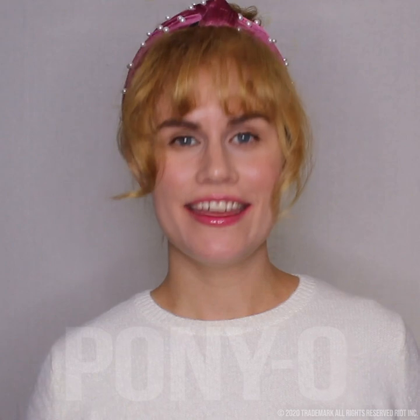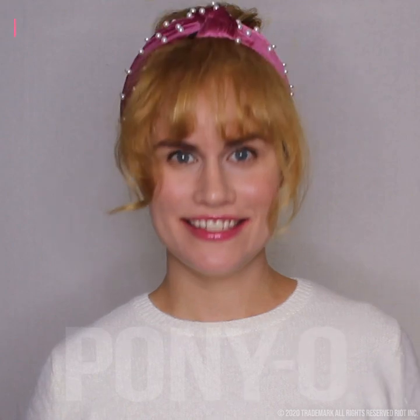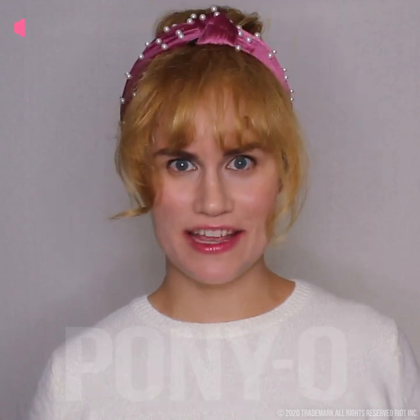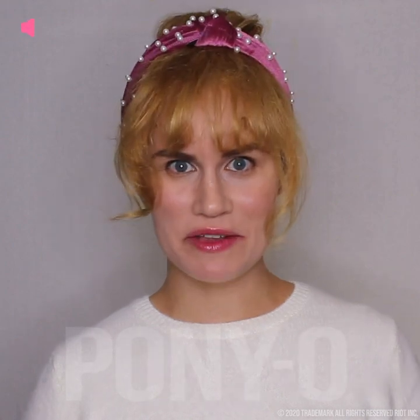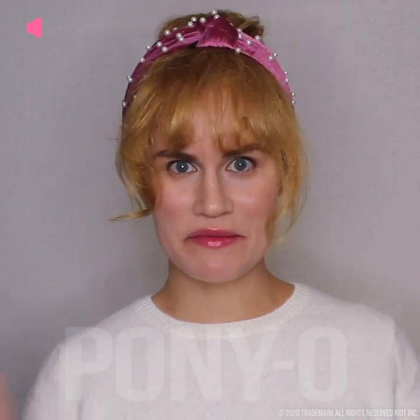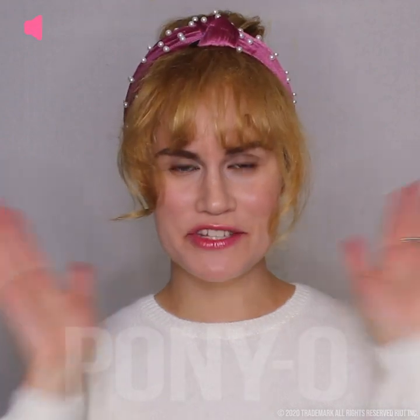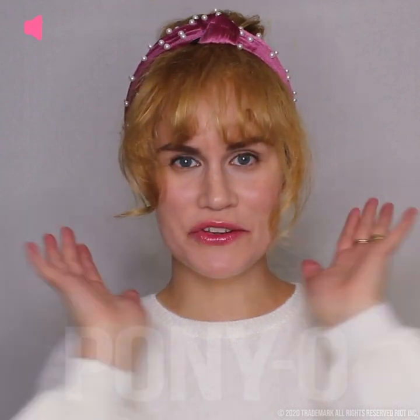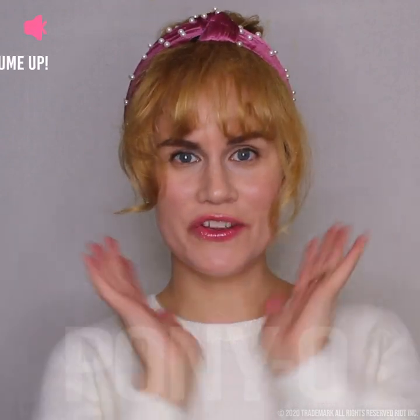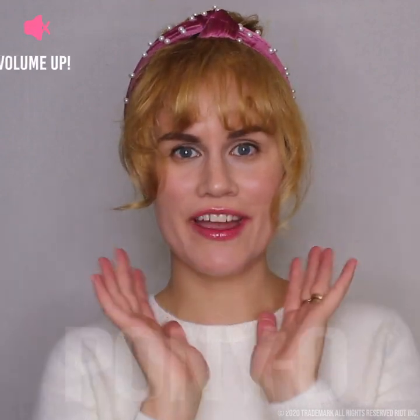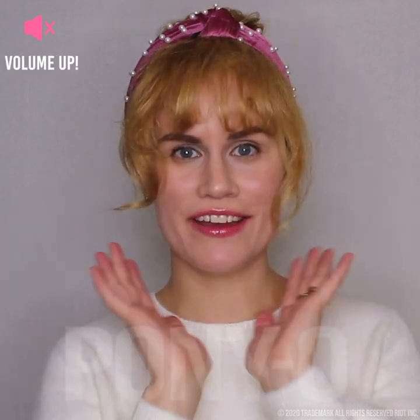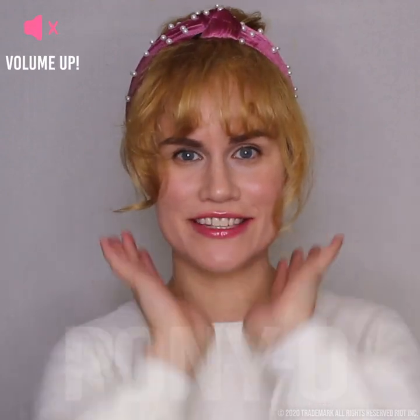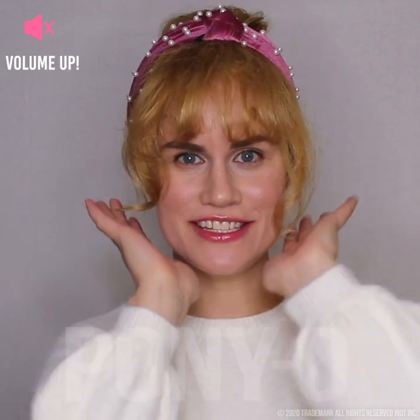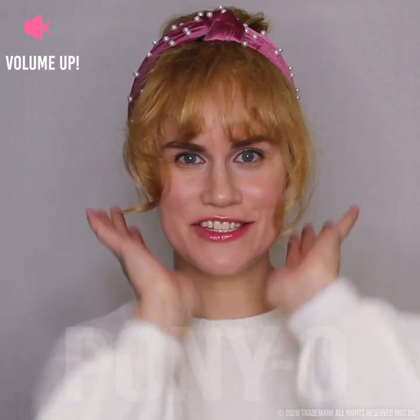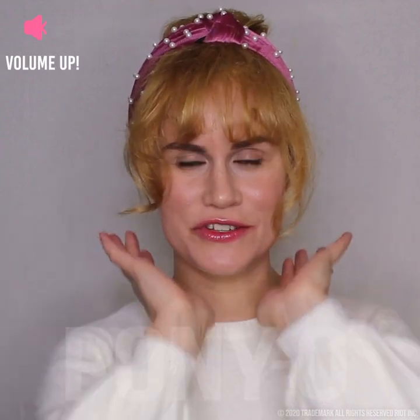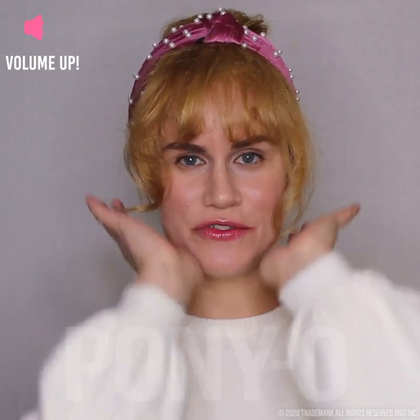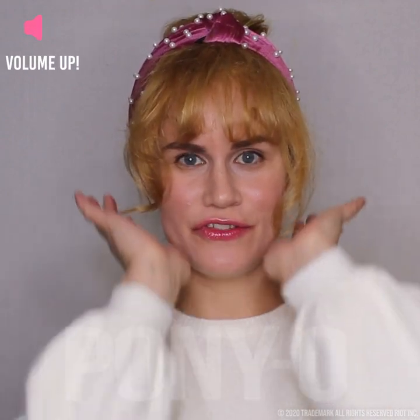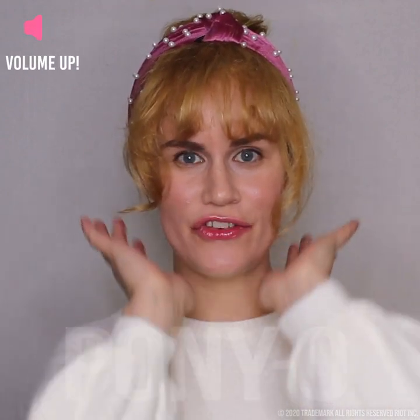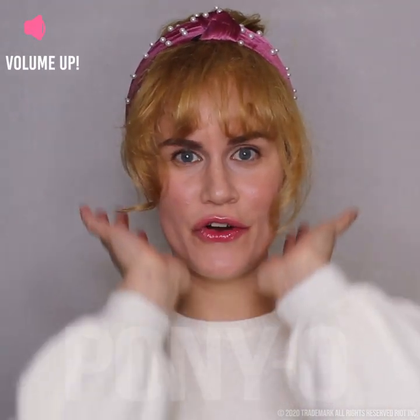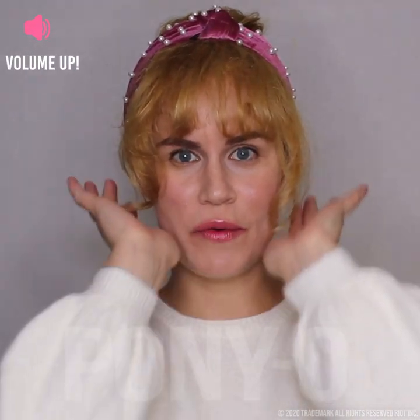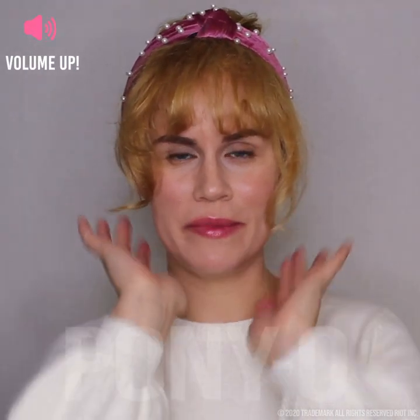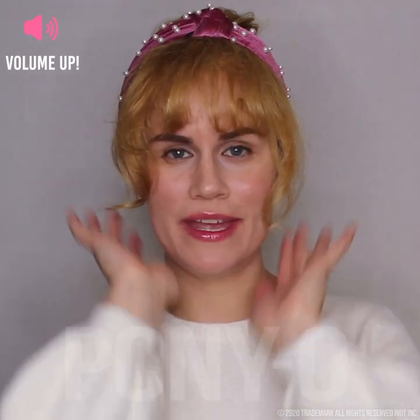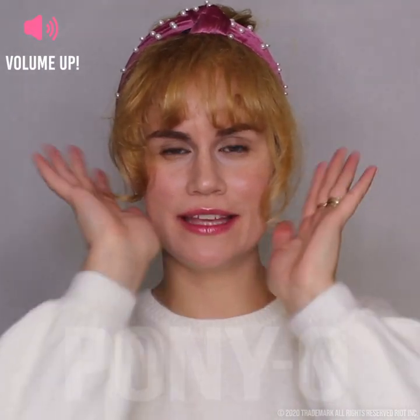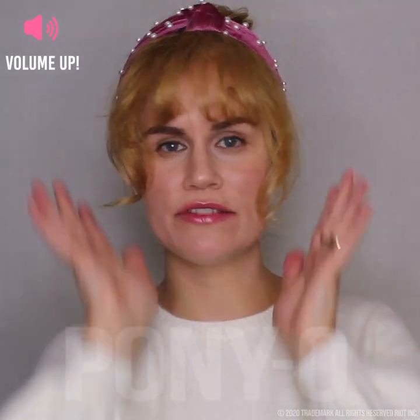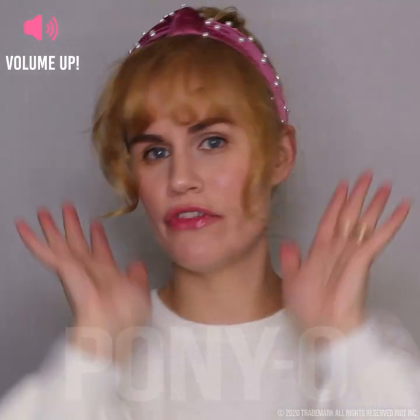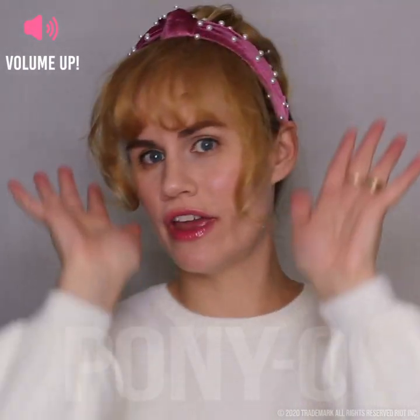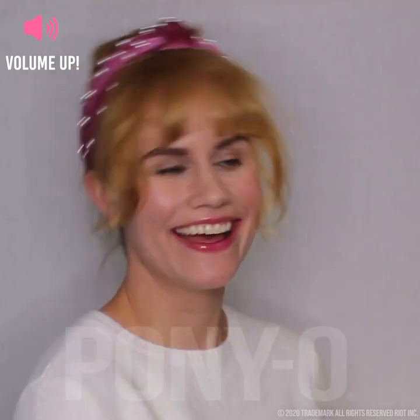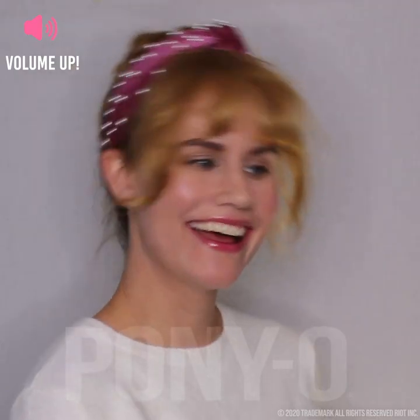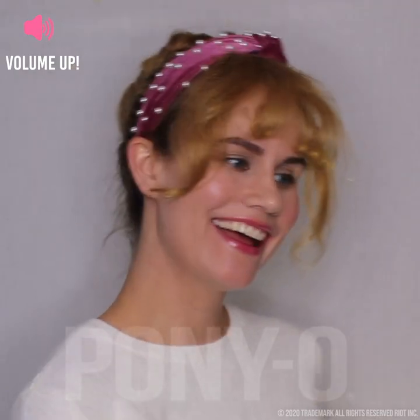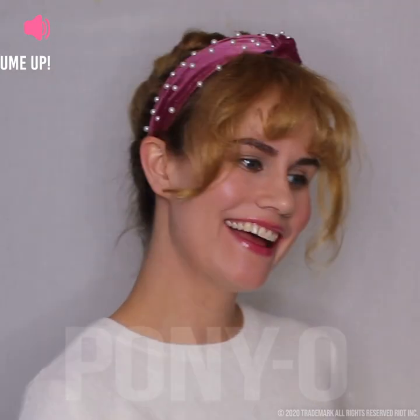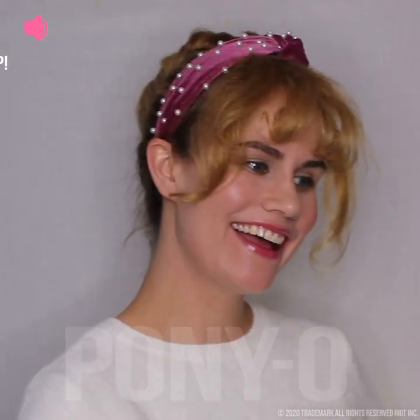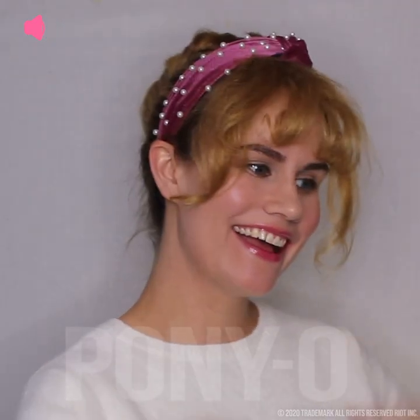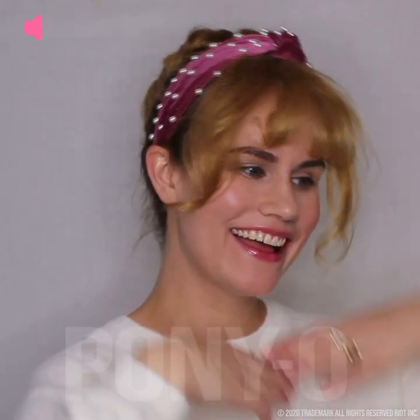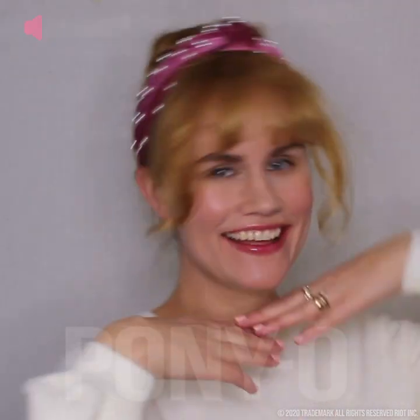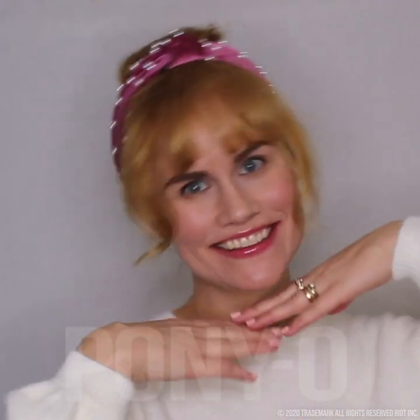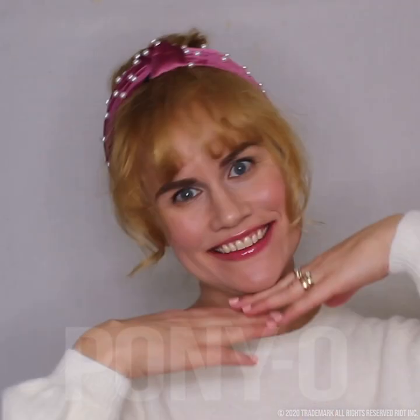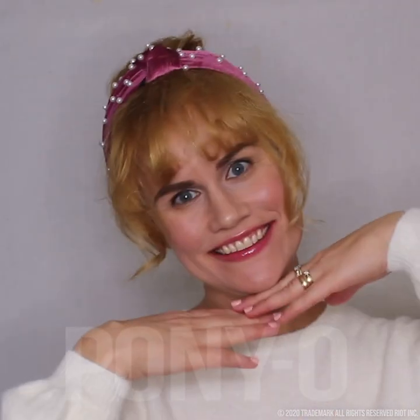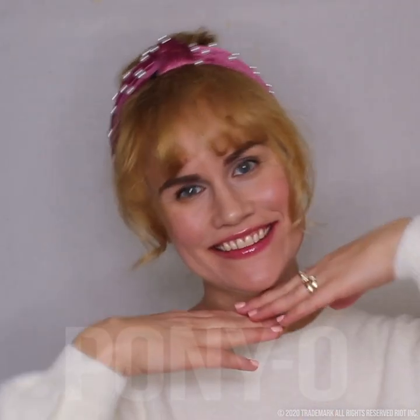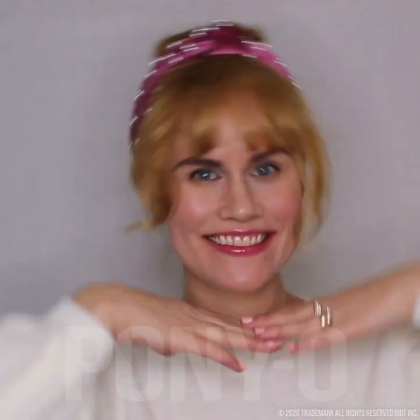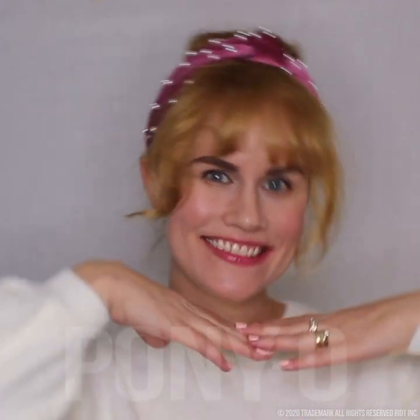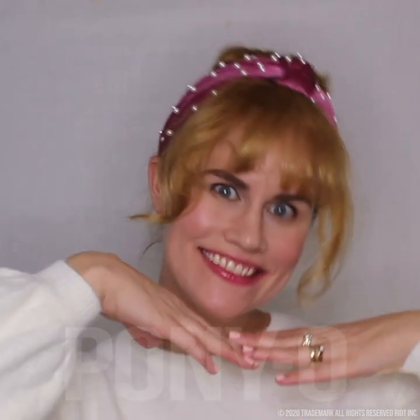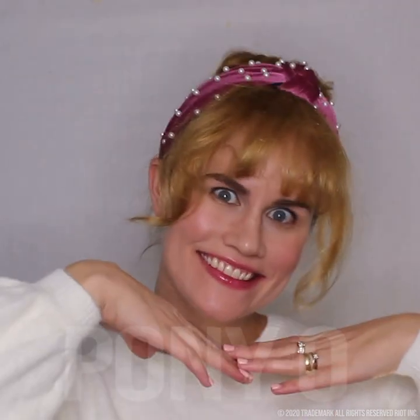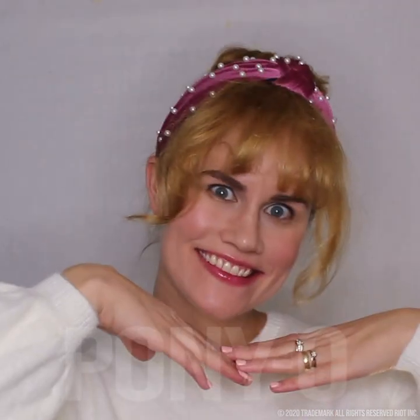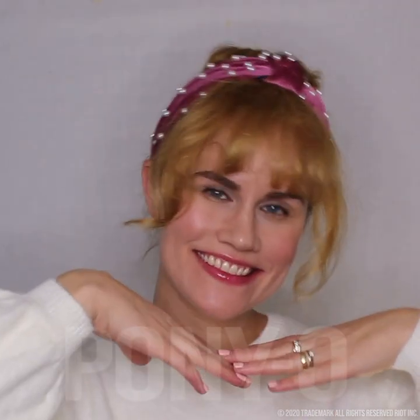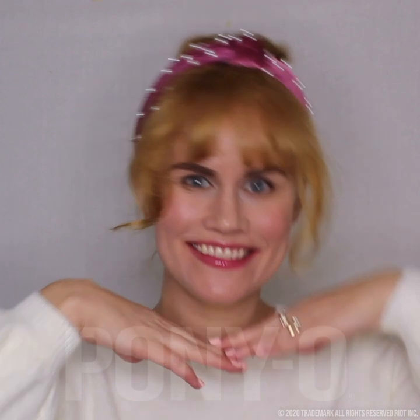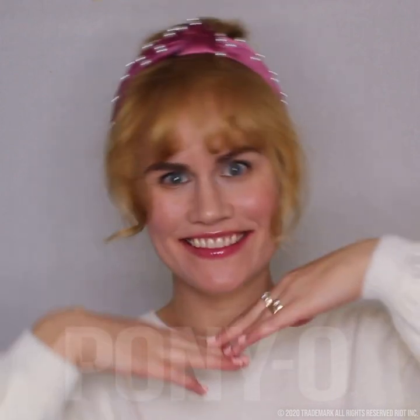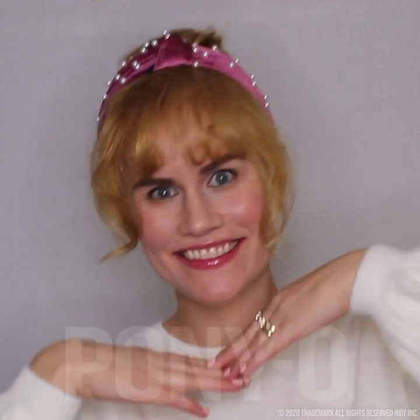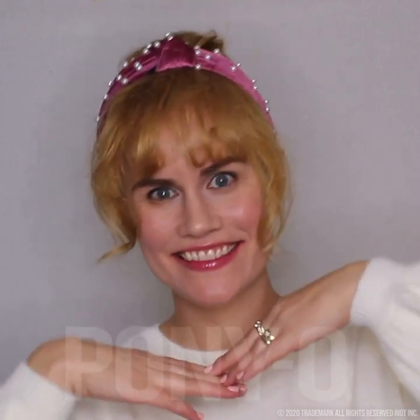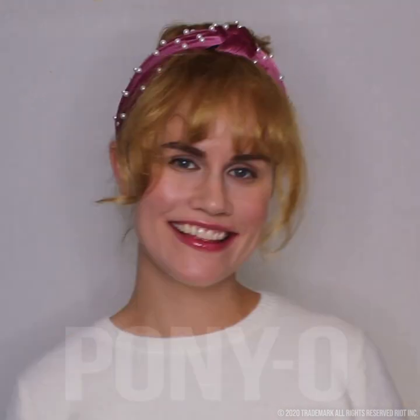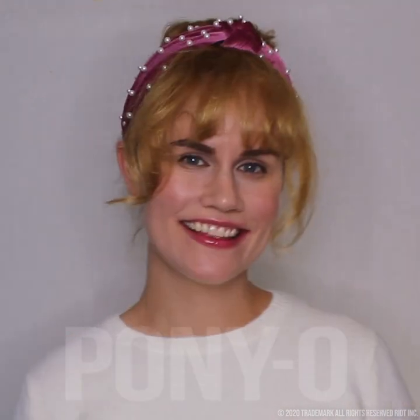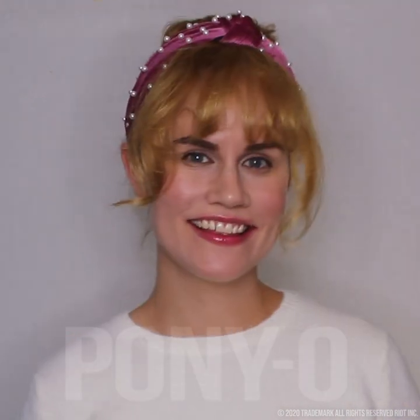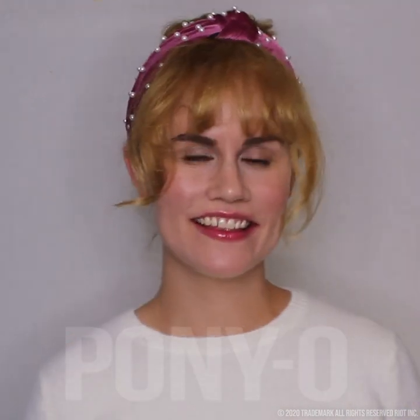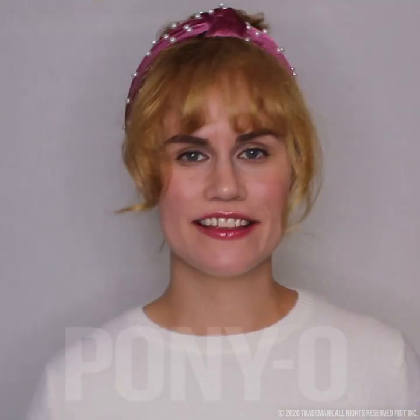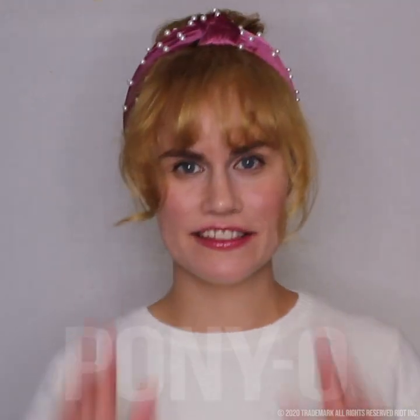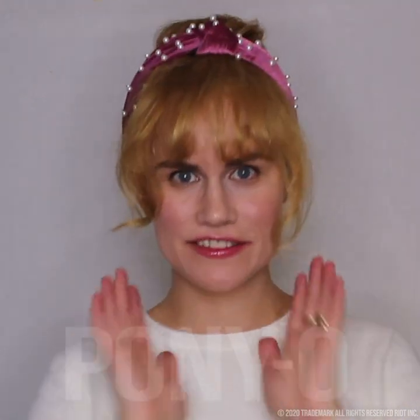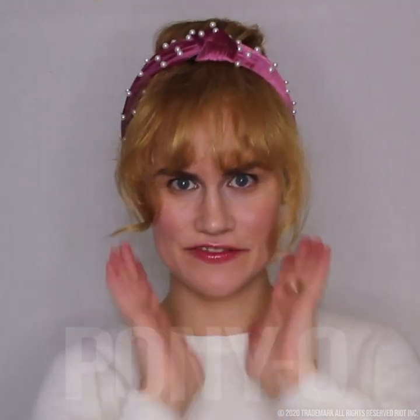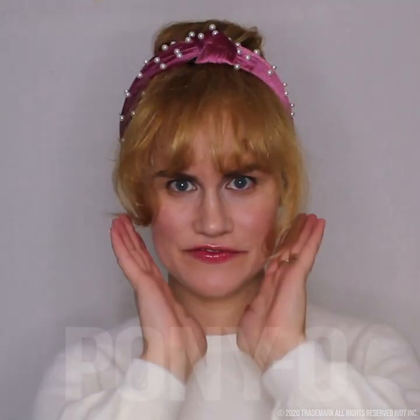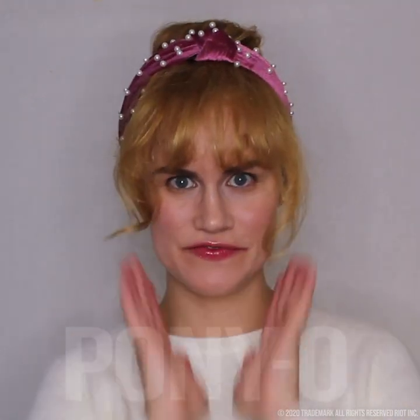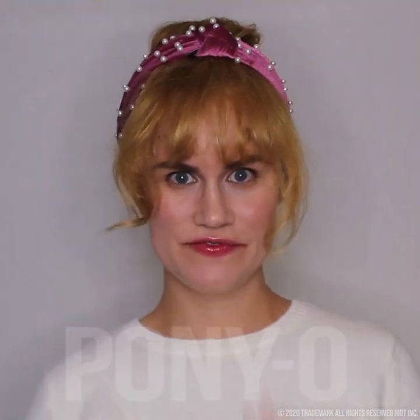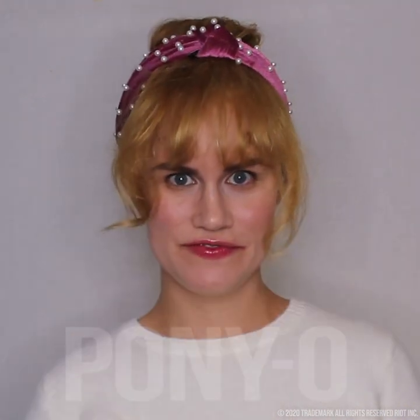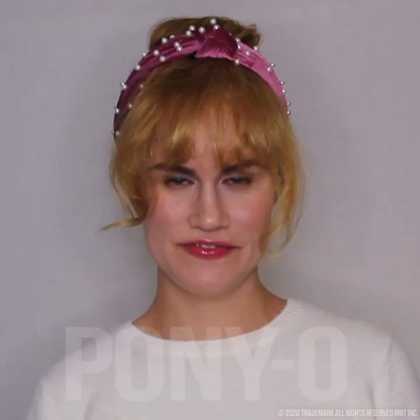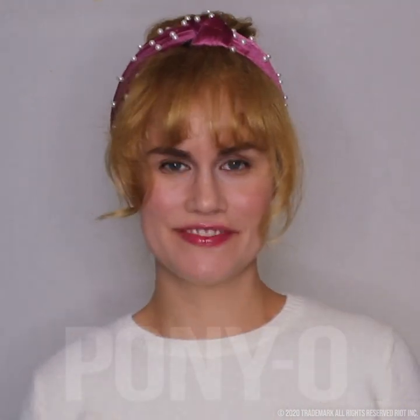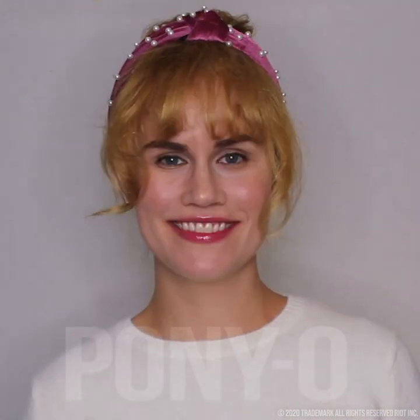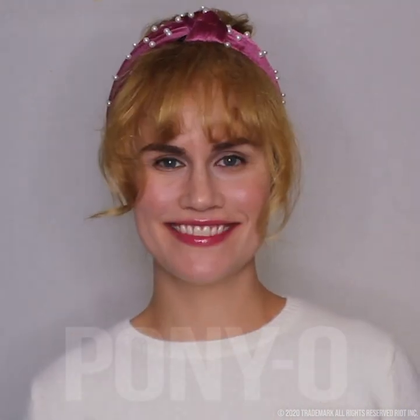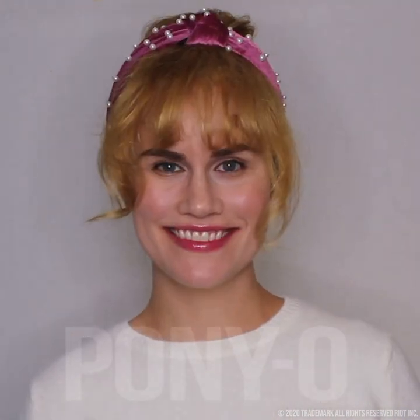Today I'm going to be showing you how to do faux bangs, fake bangs, if you ain't got no bangs, if you don't want to go all the way and do the cut like me.